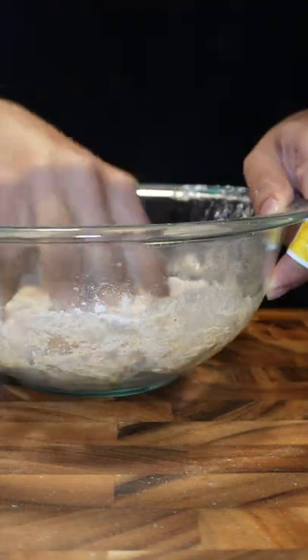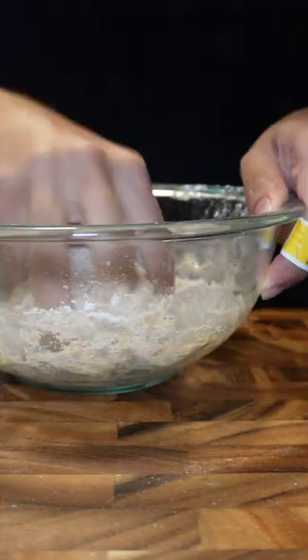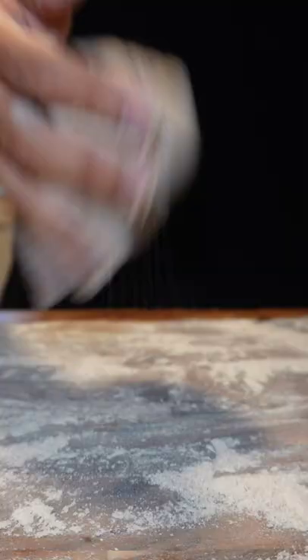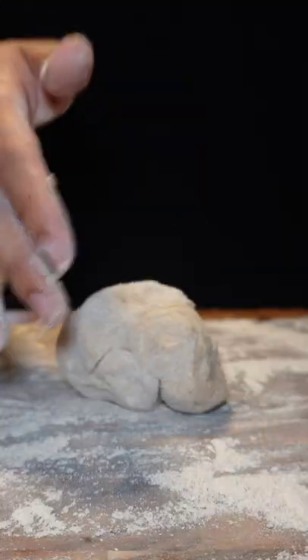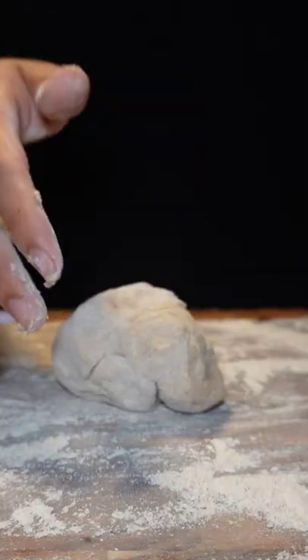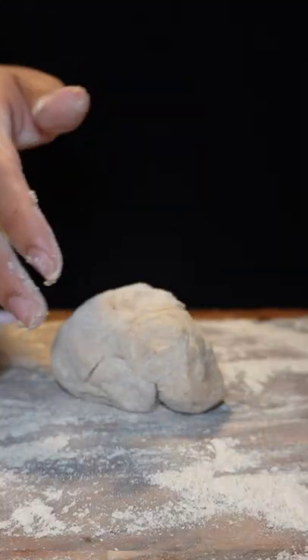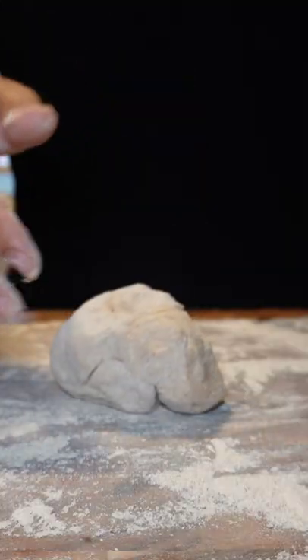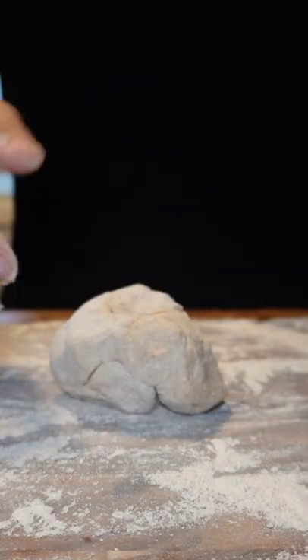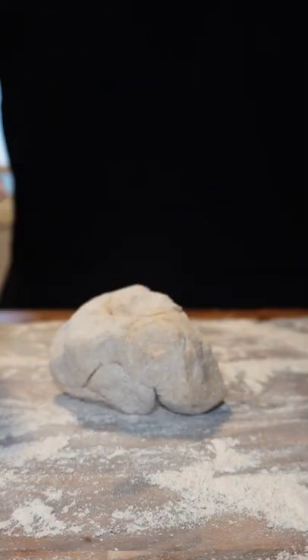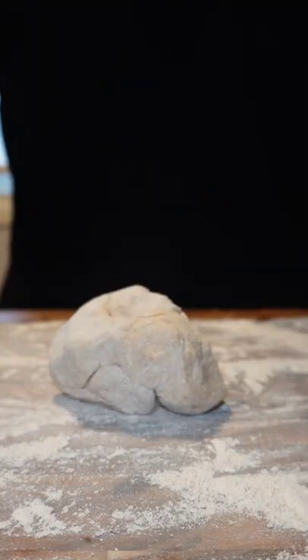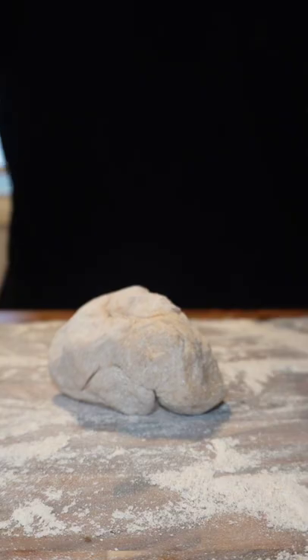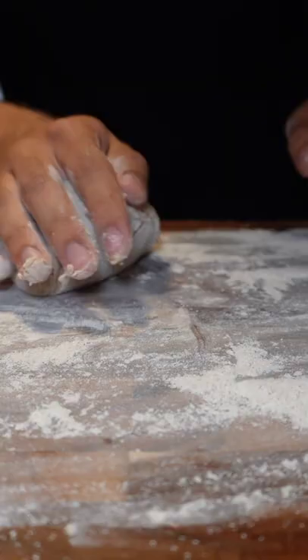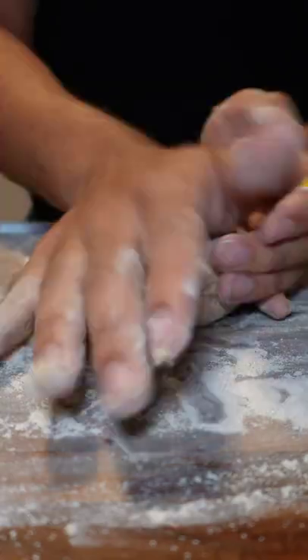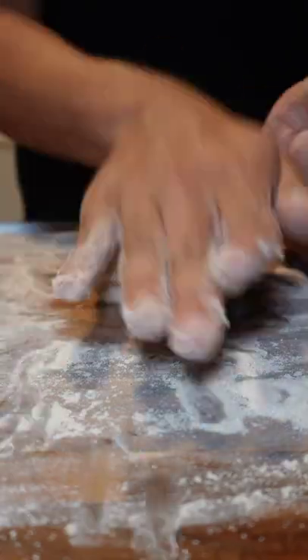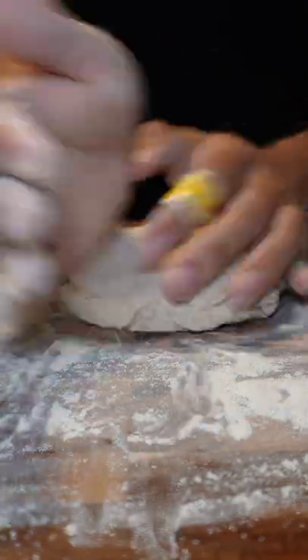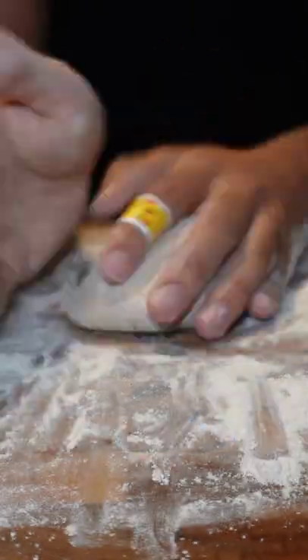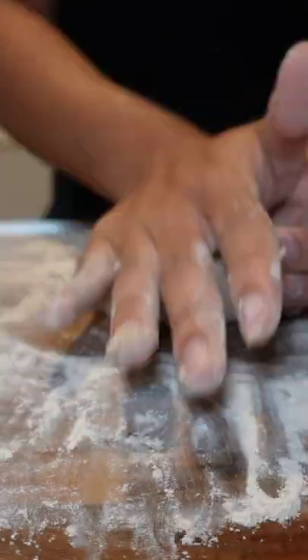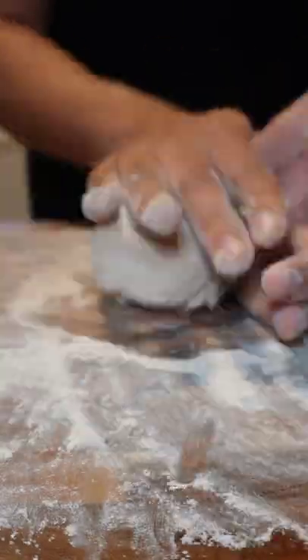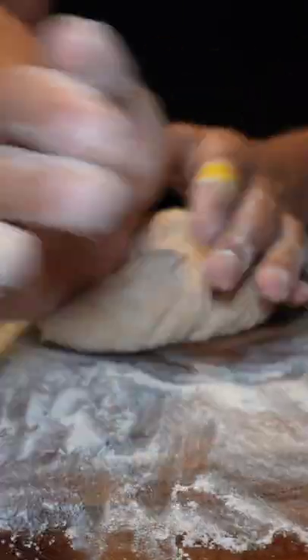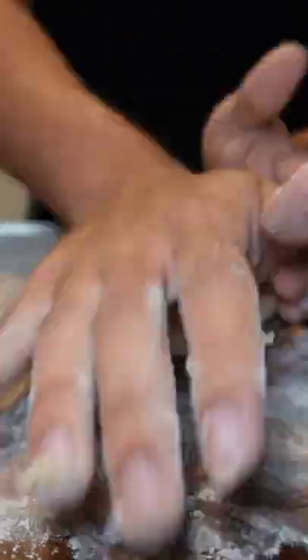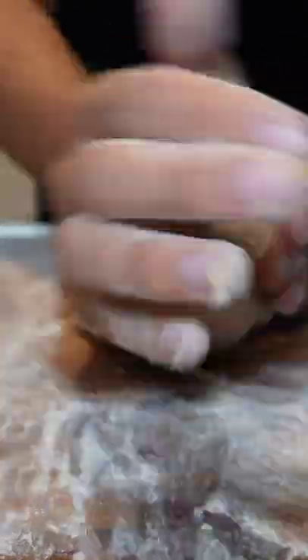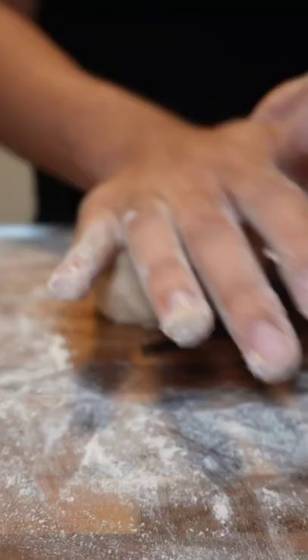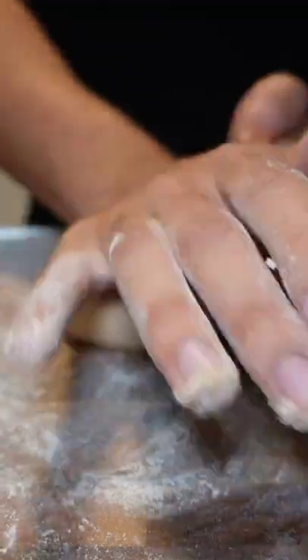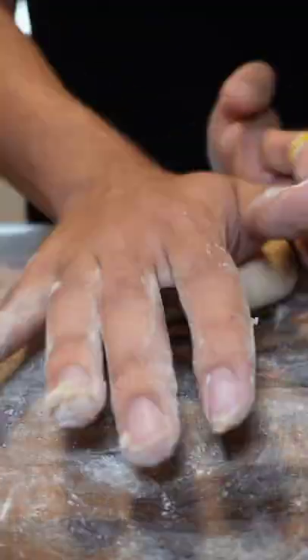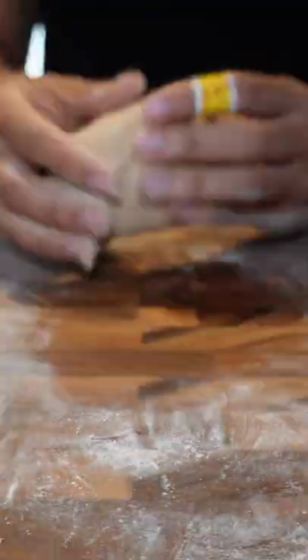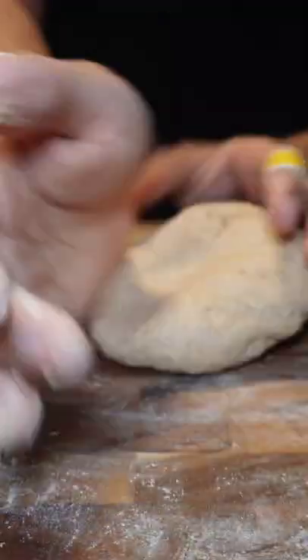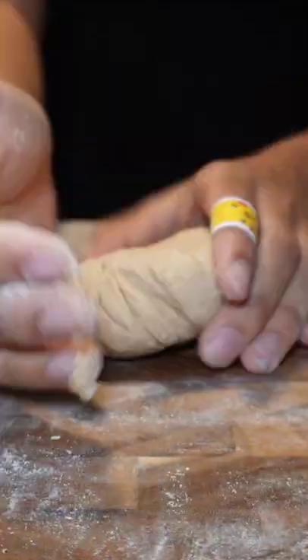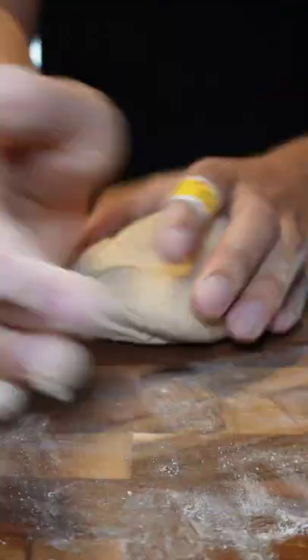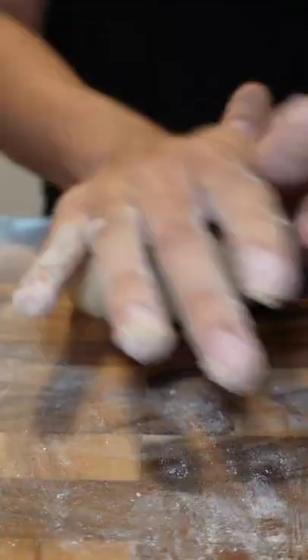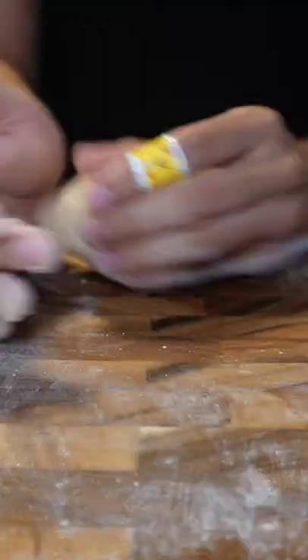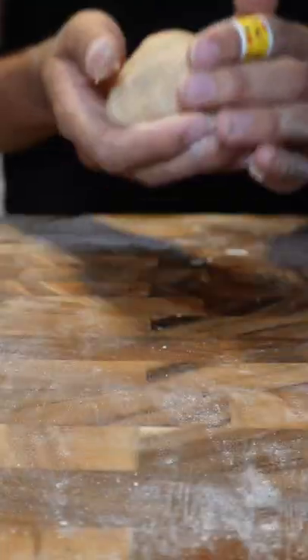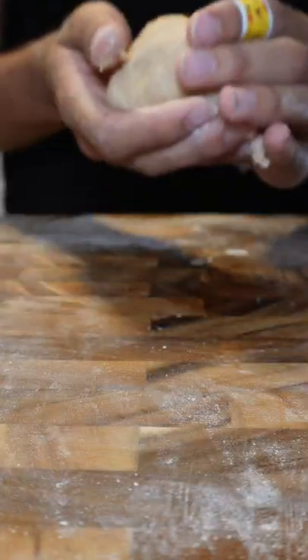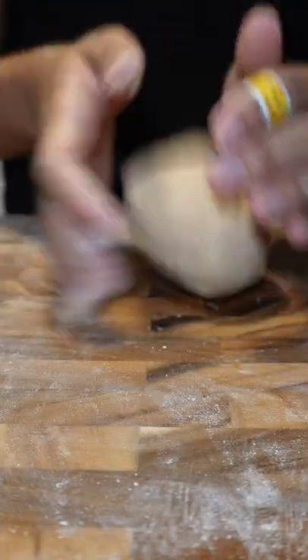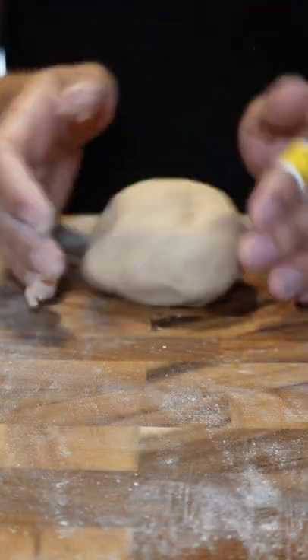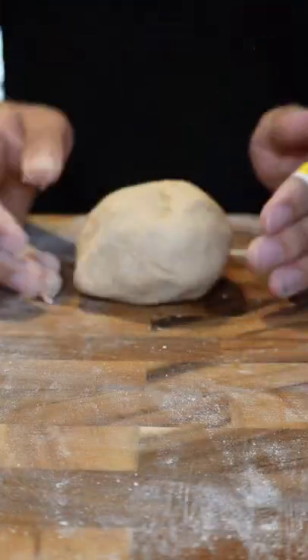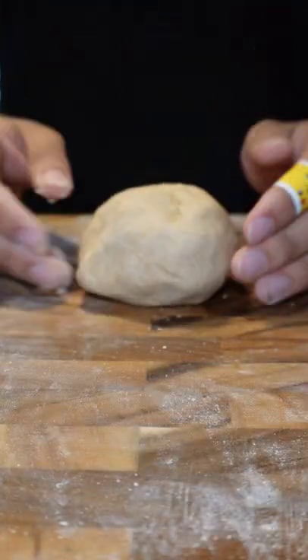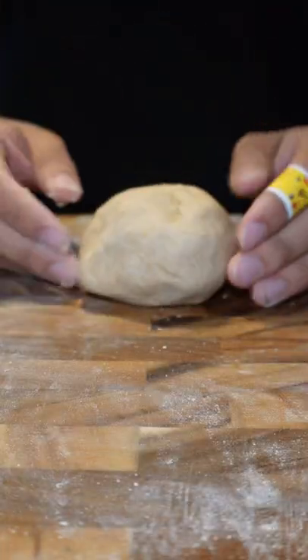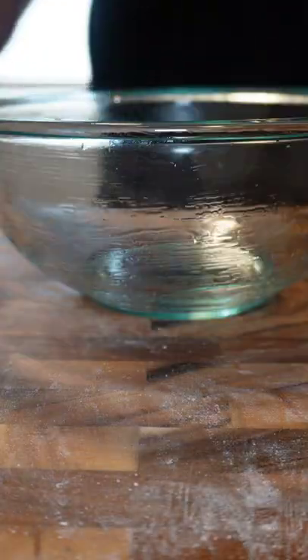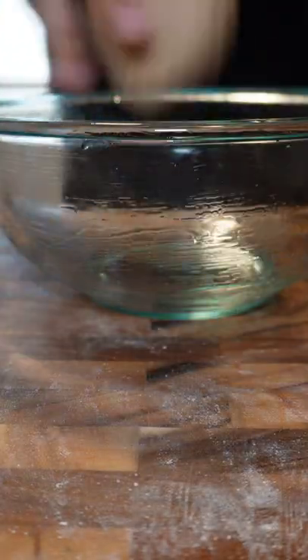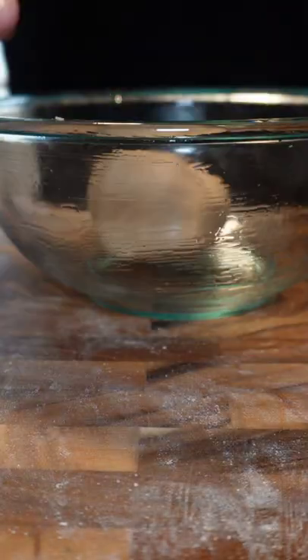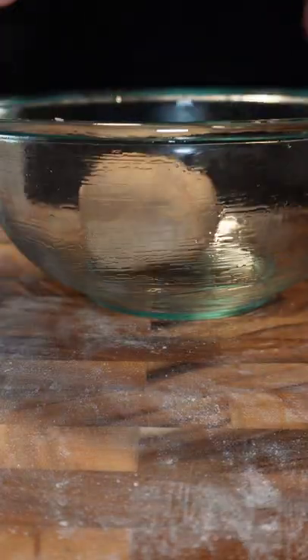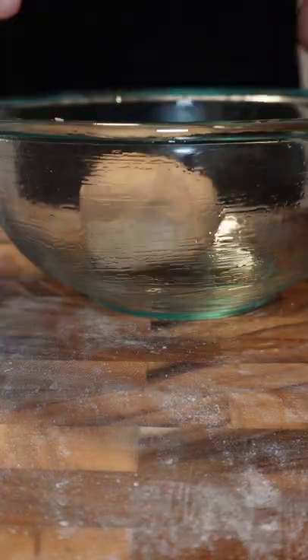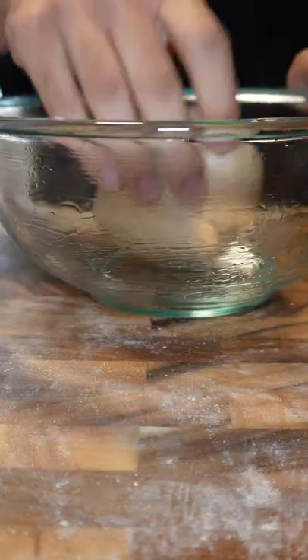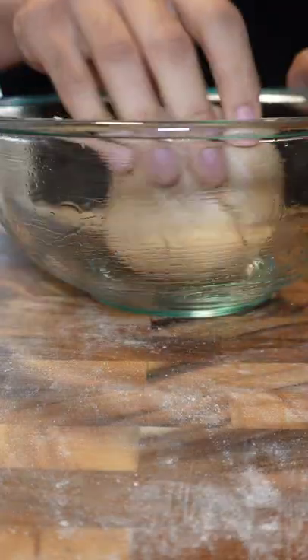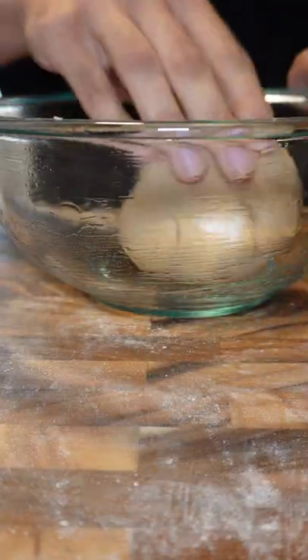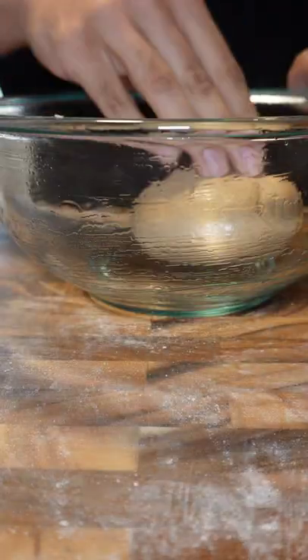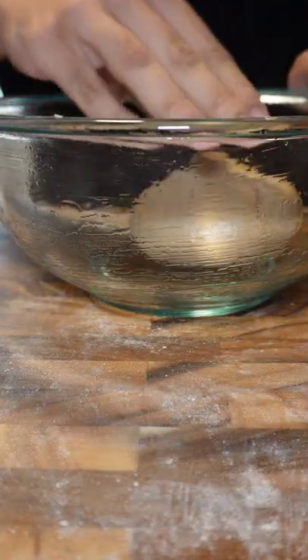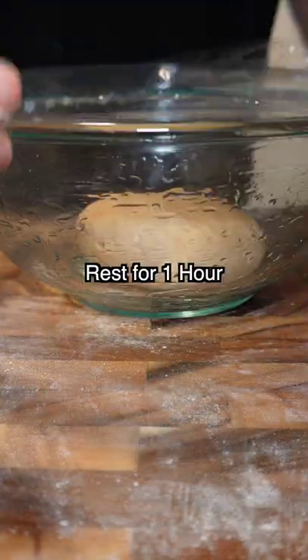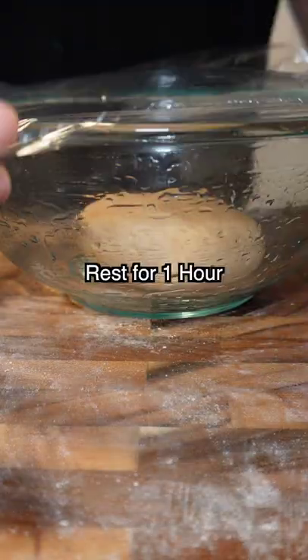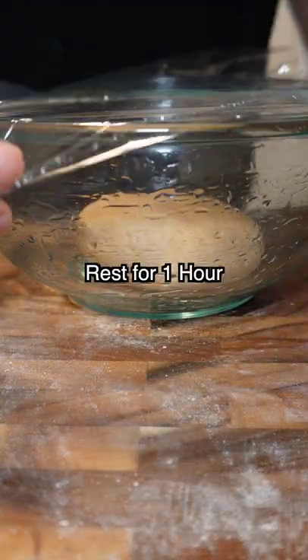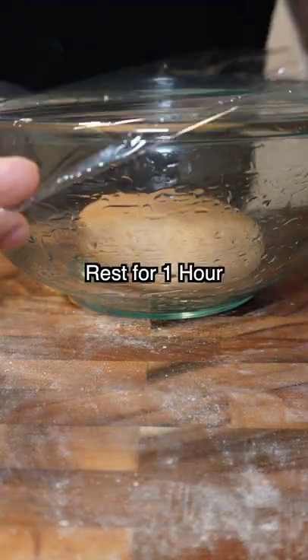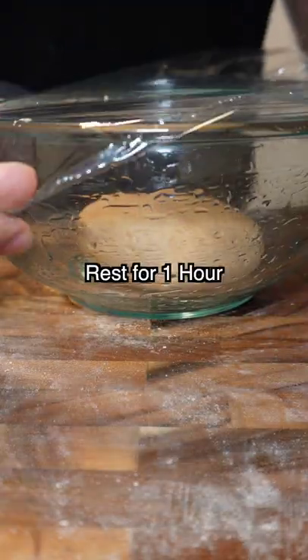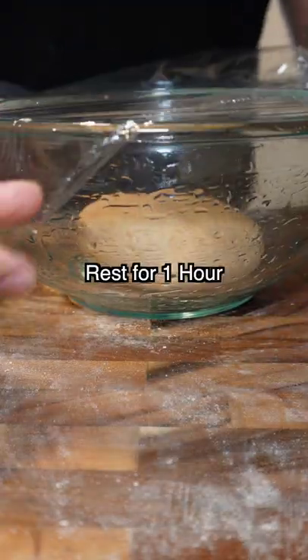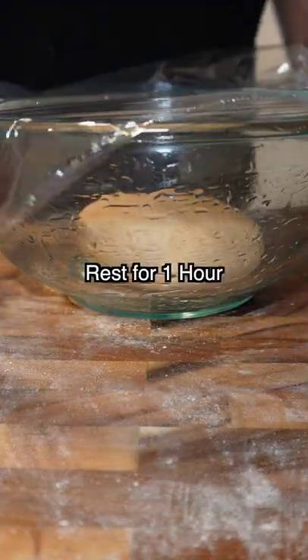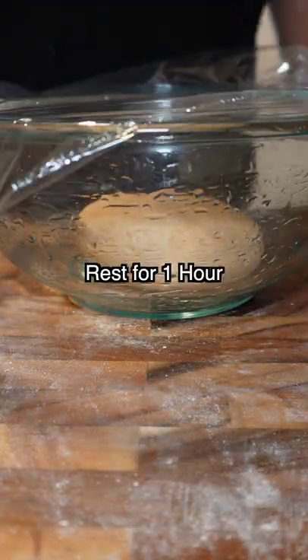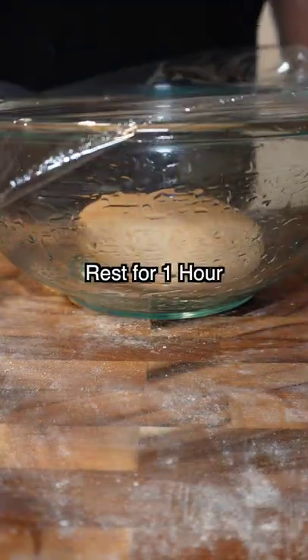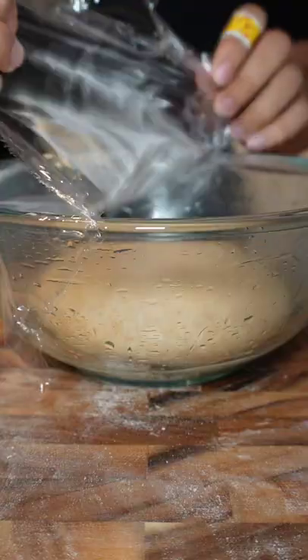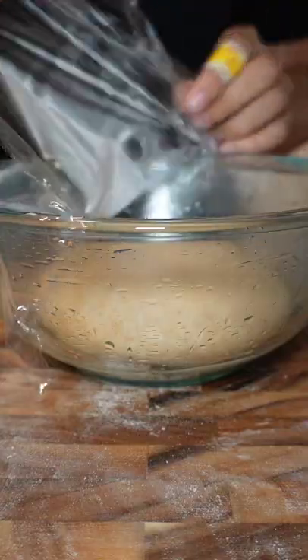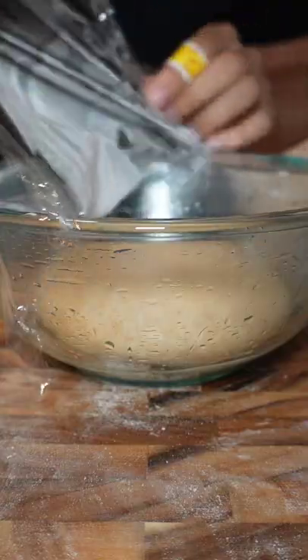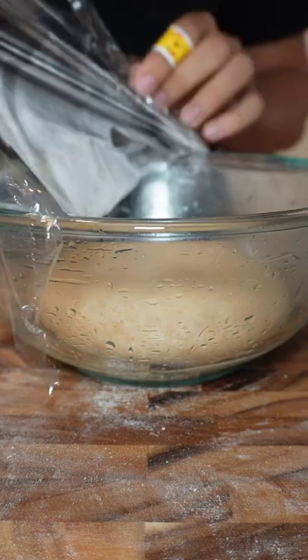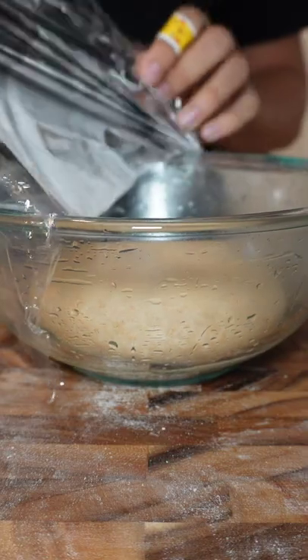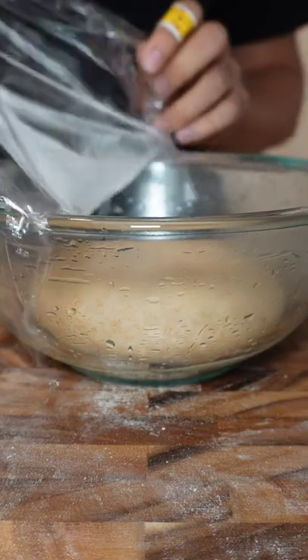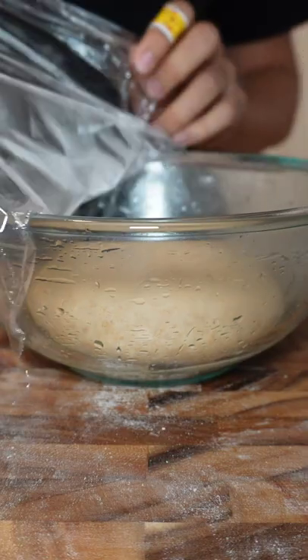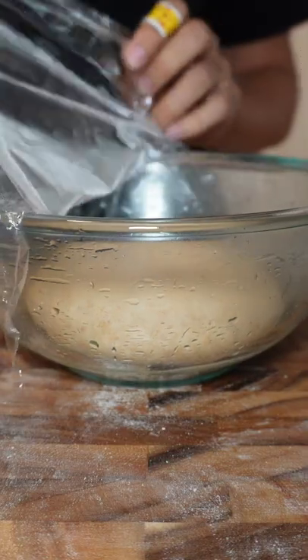Then kneading for 10 minutes, then into a lightly oiled bowl until it's doubled in size.